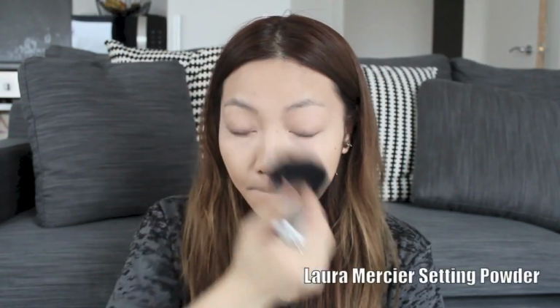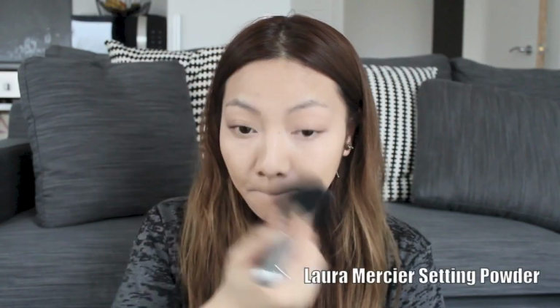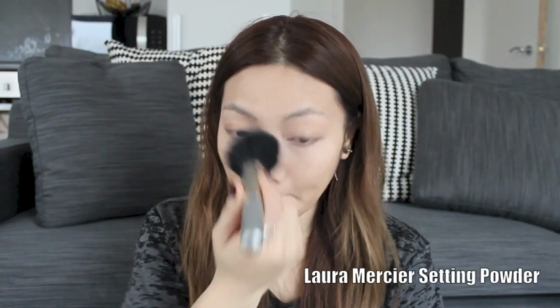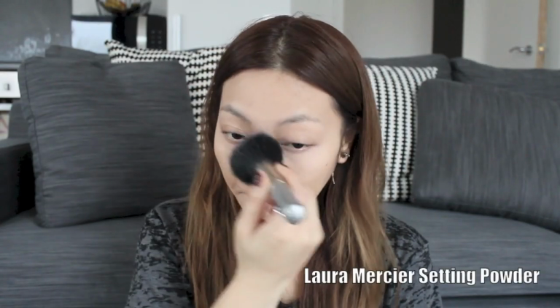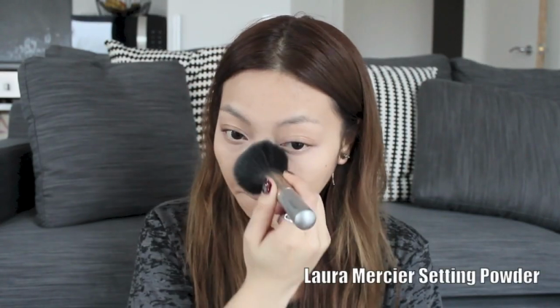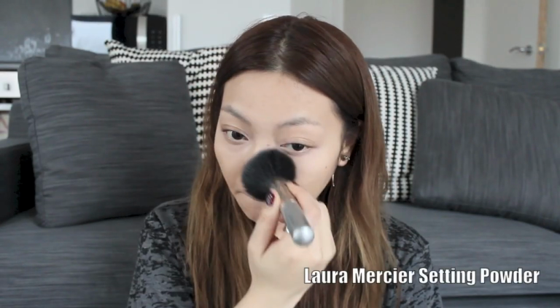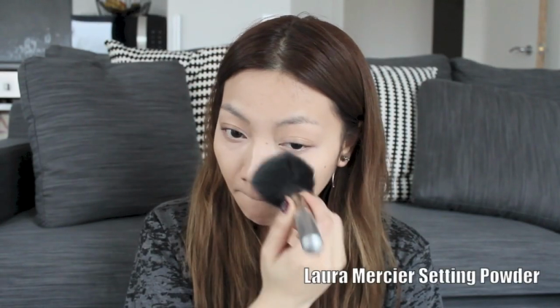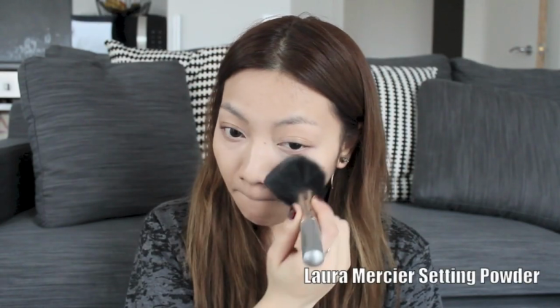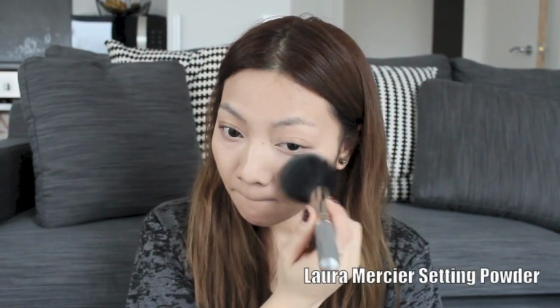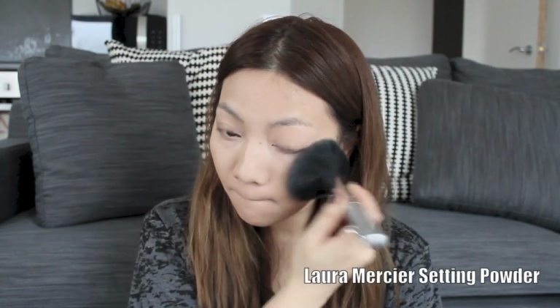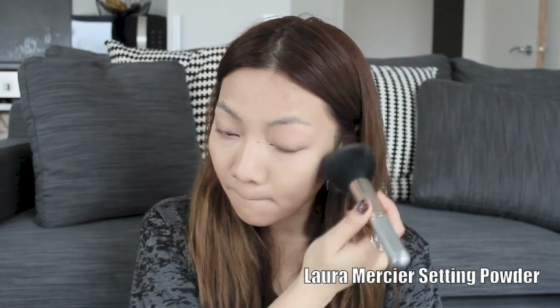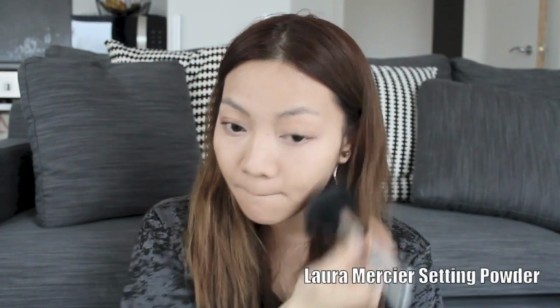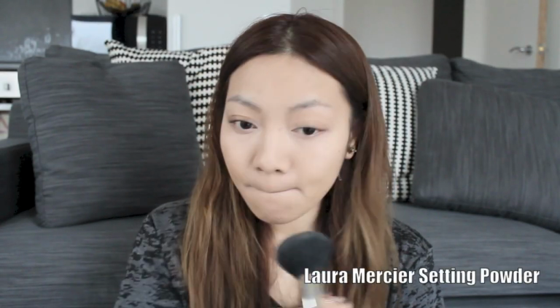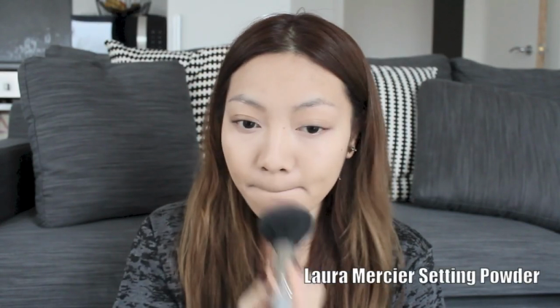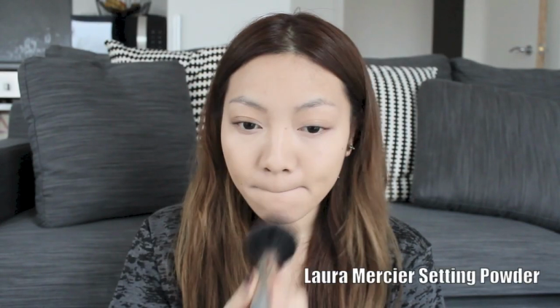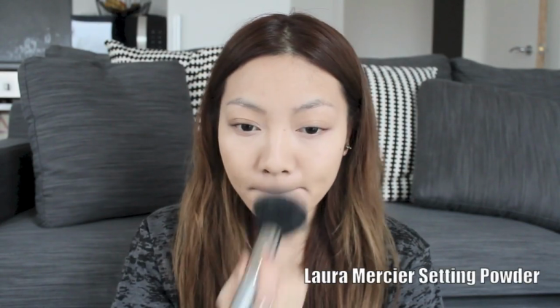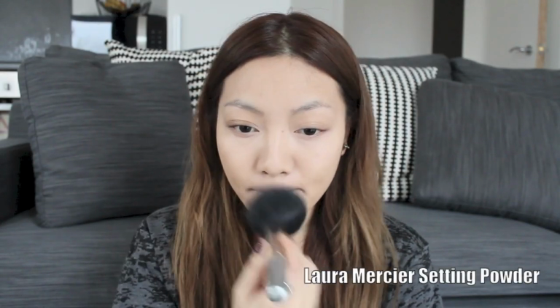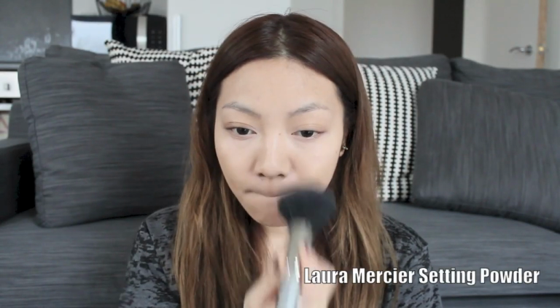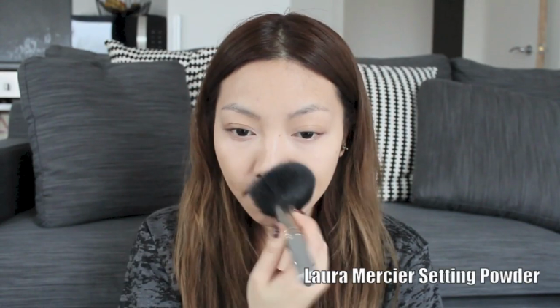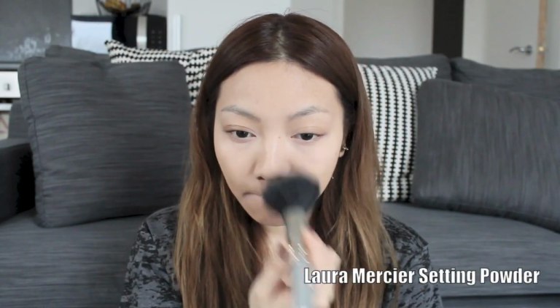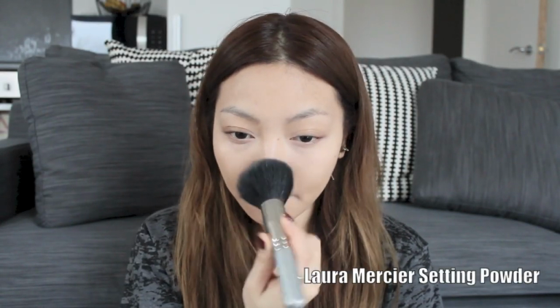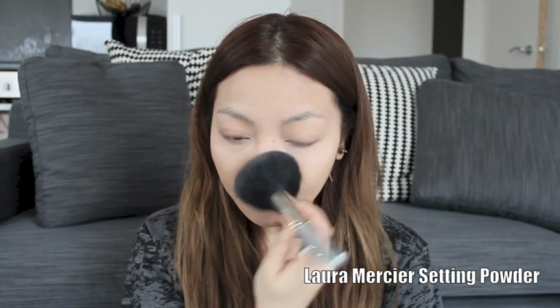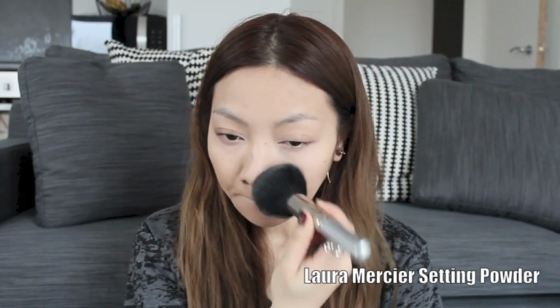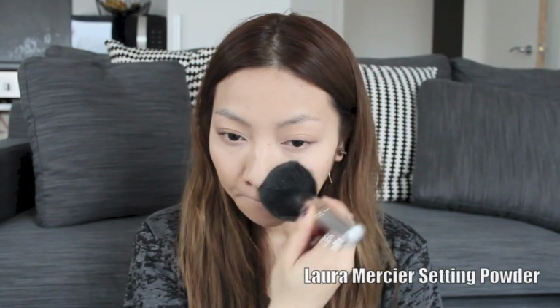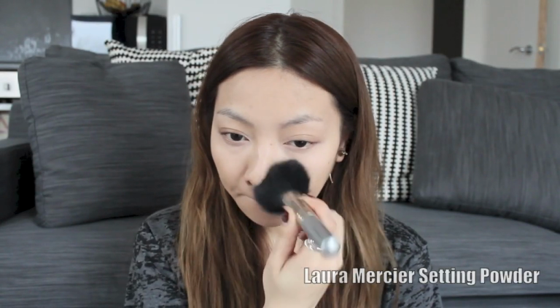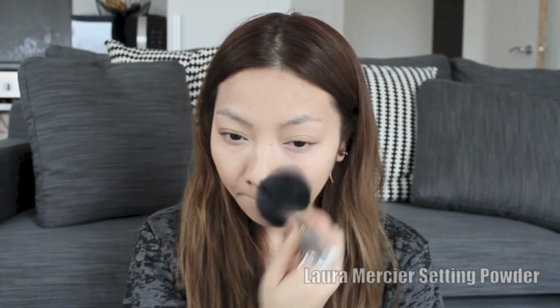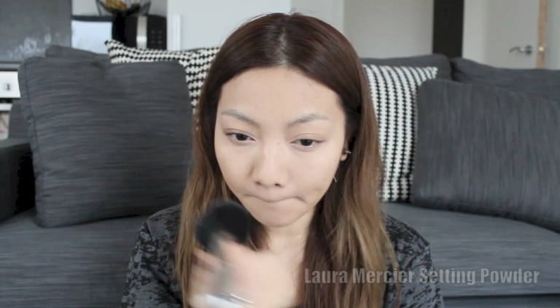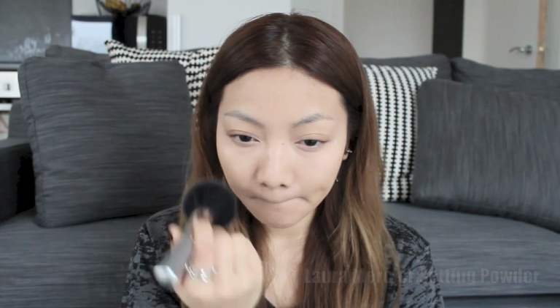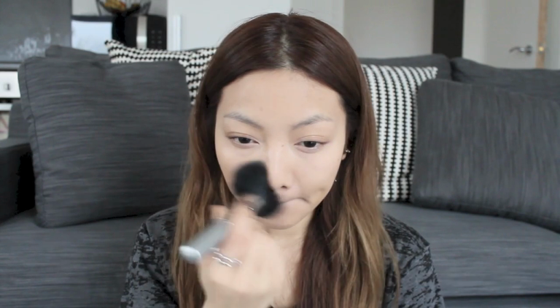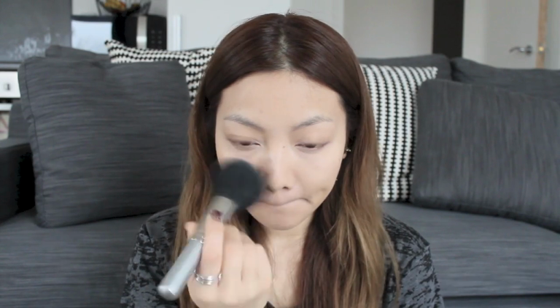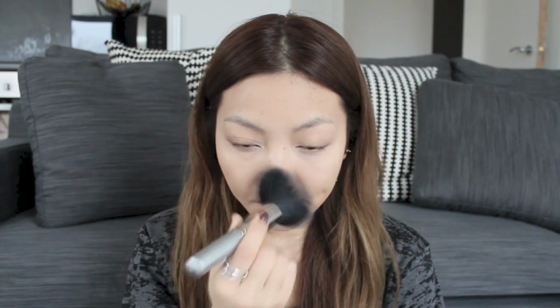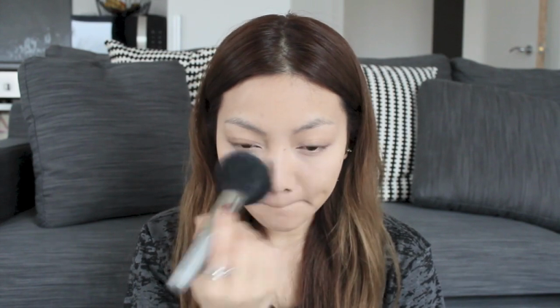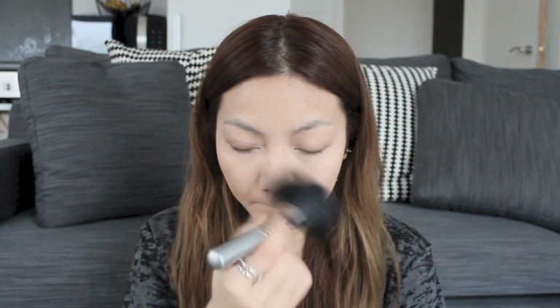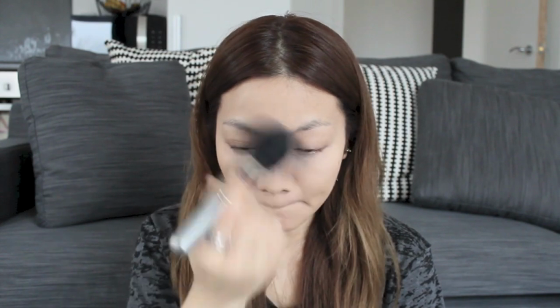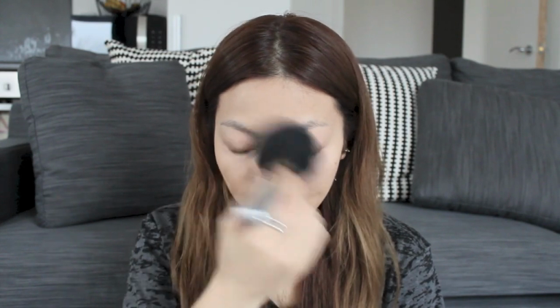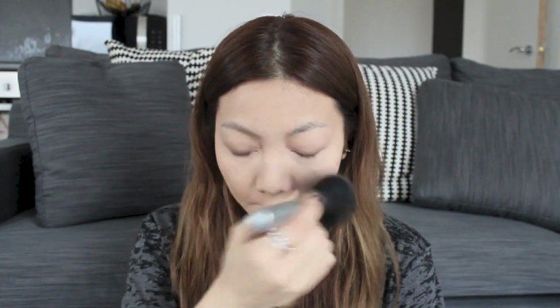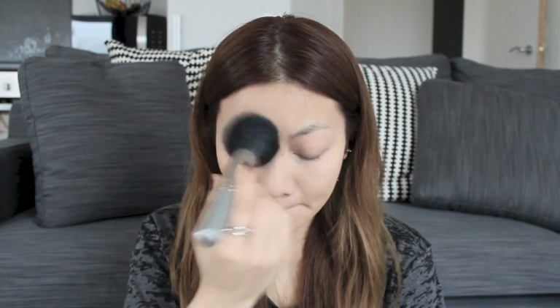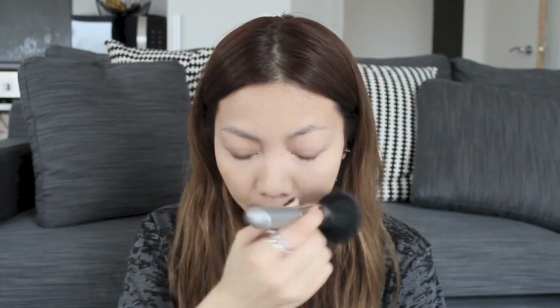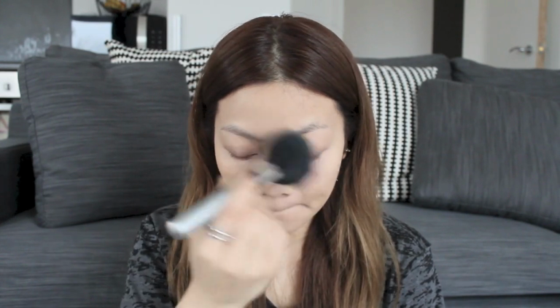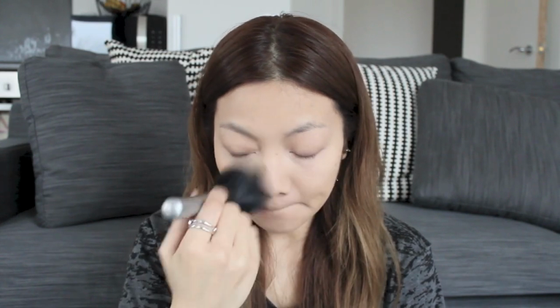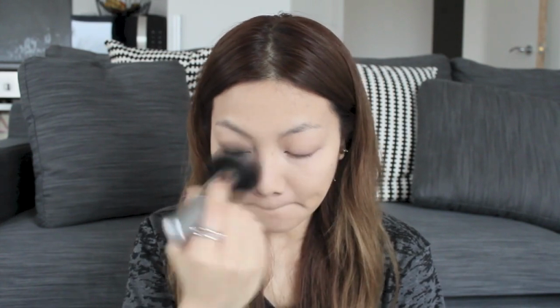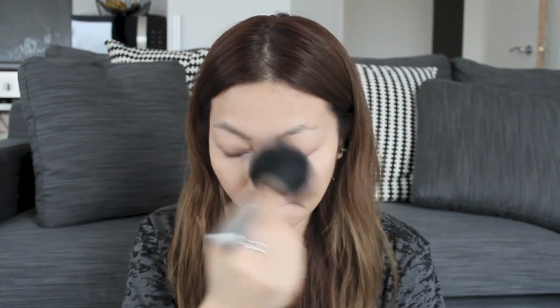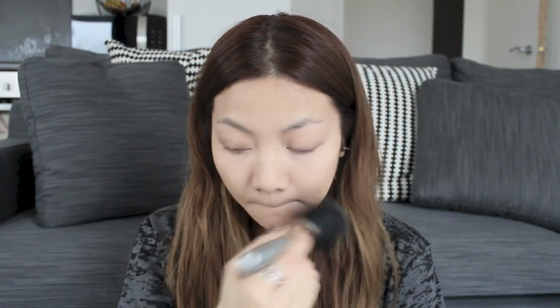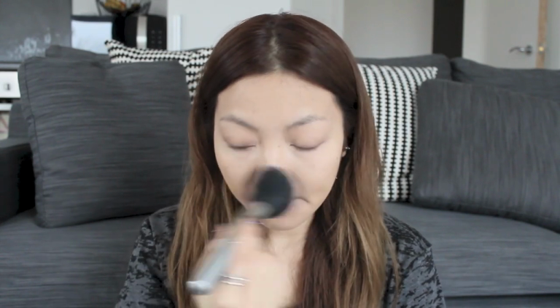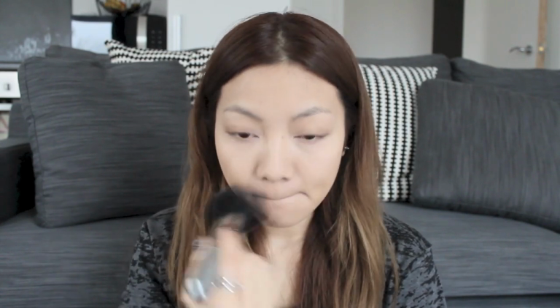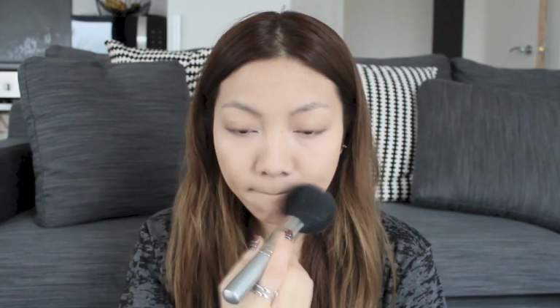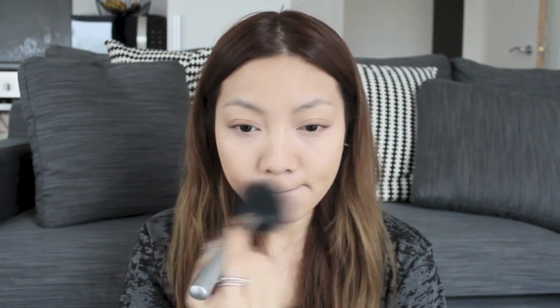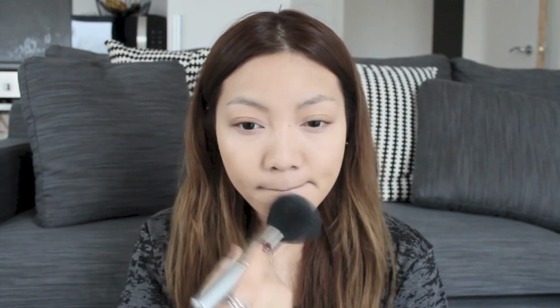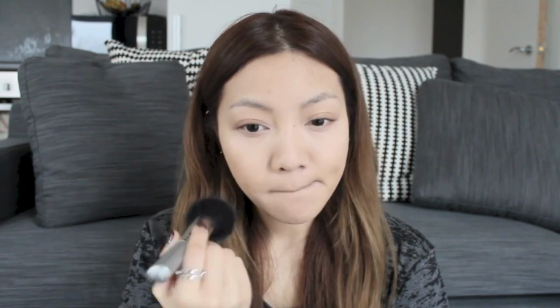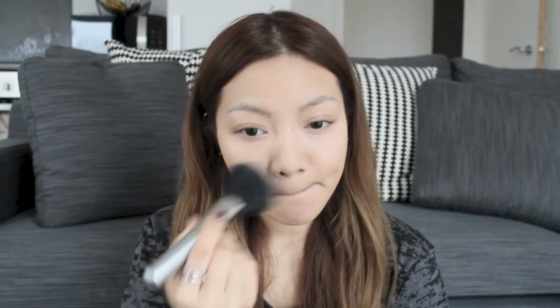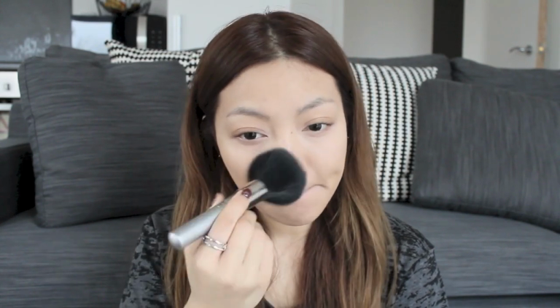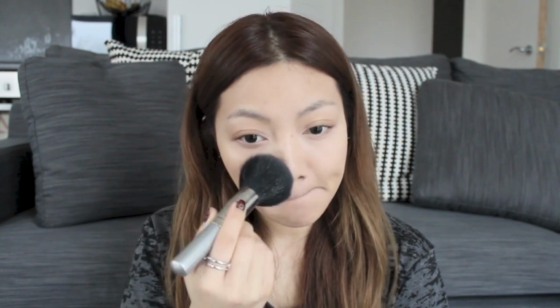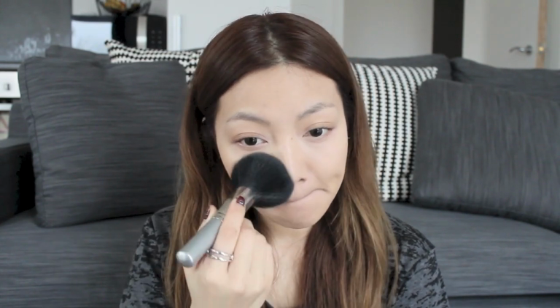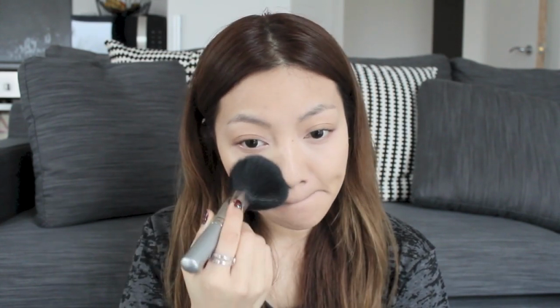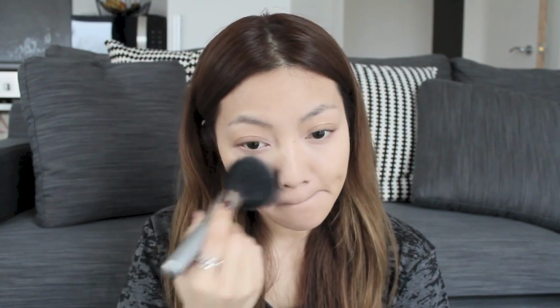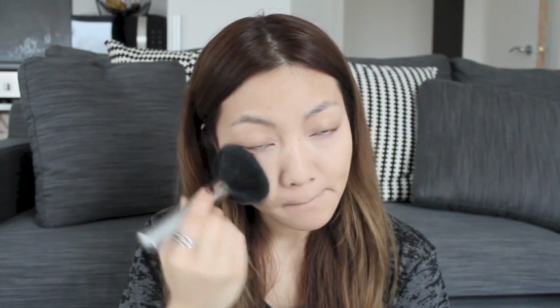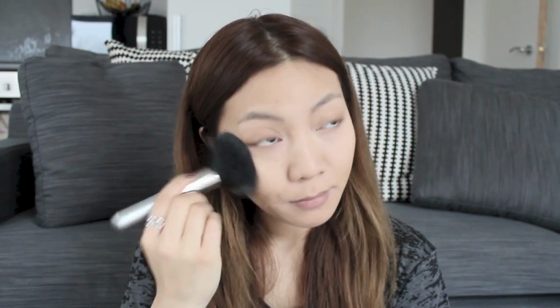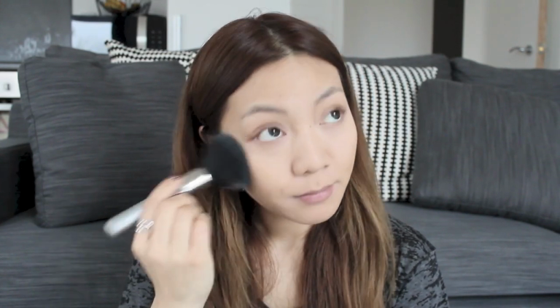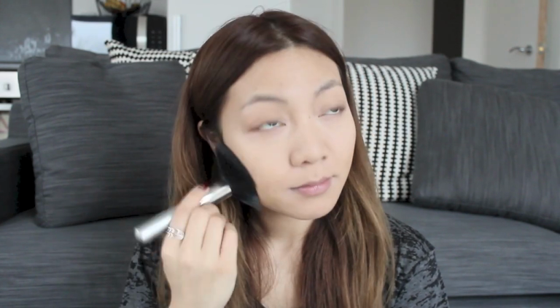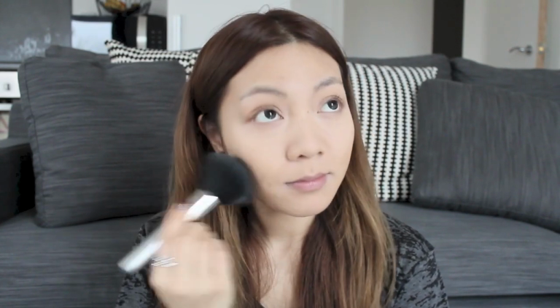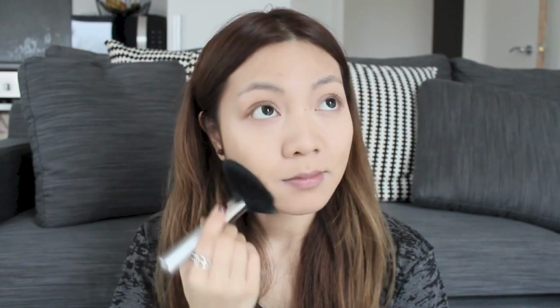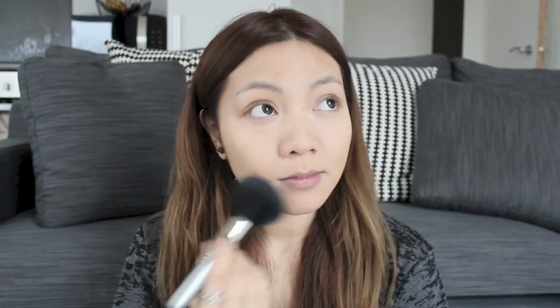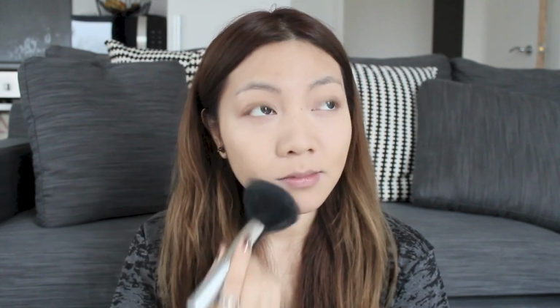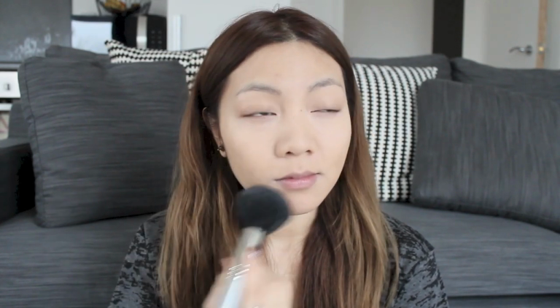To make sure the makeup doesn't slip, slide, or melt, I'm going to set it all with a loose dusting of powder.